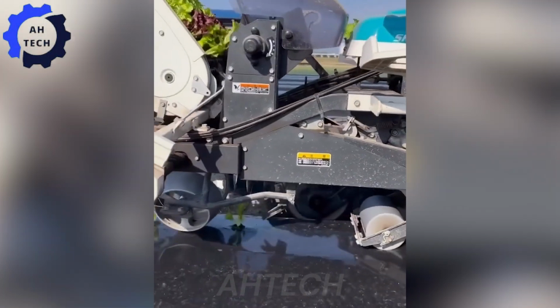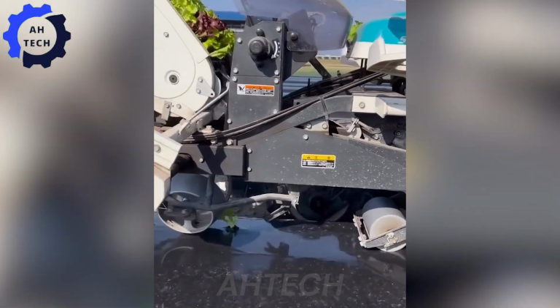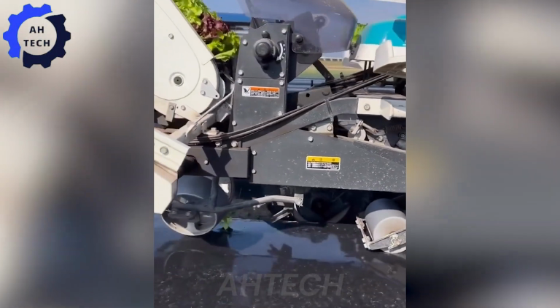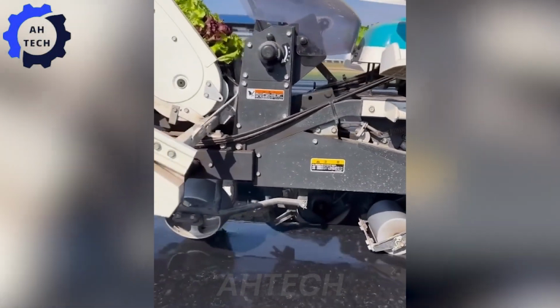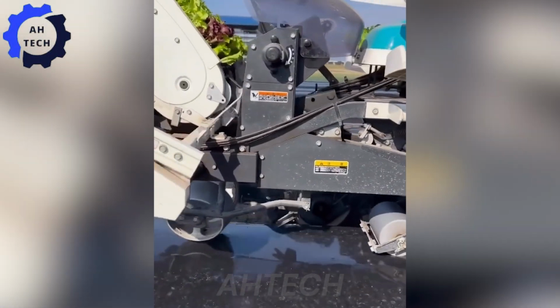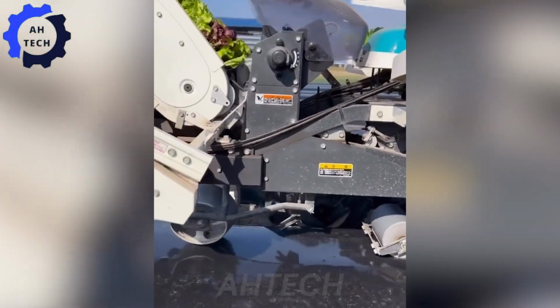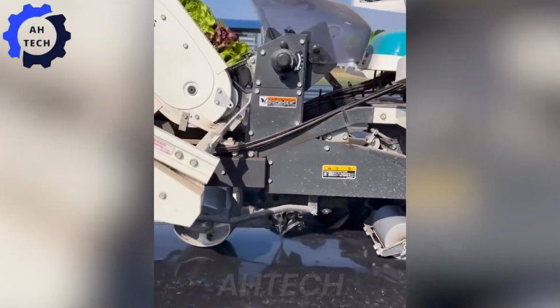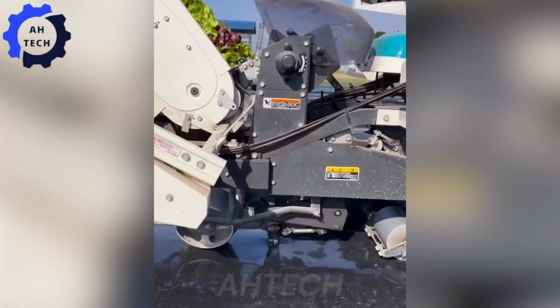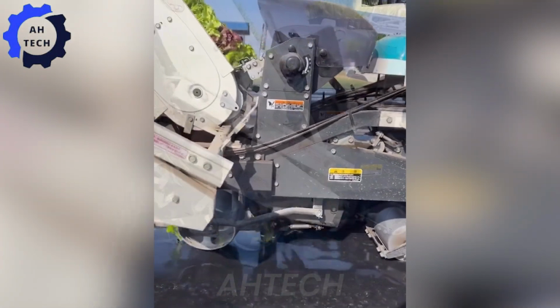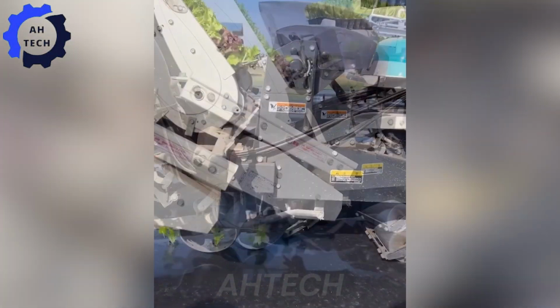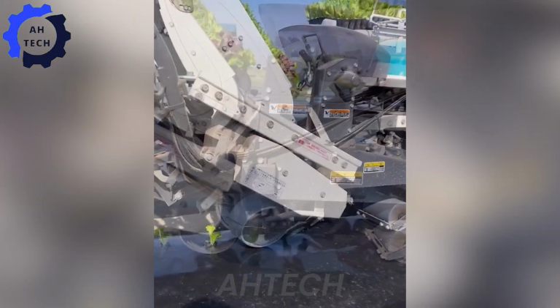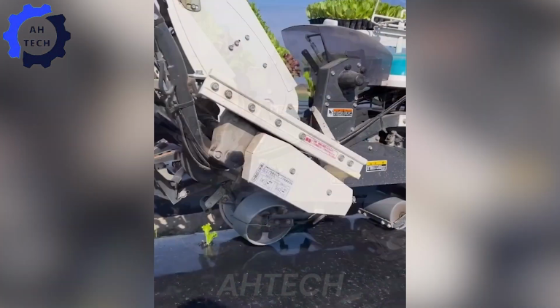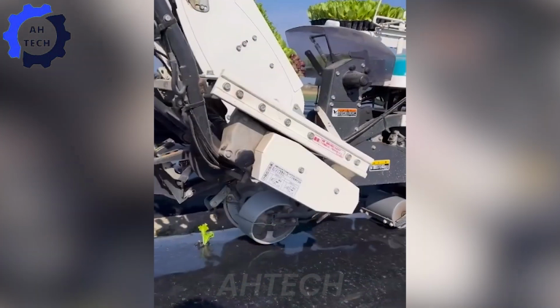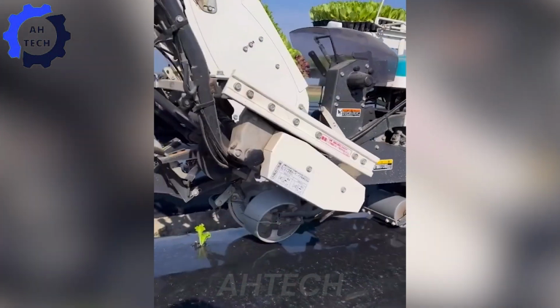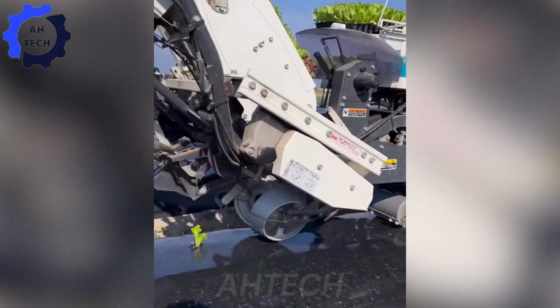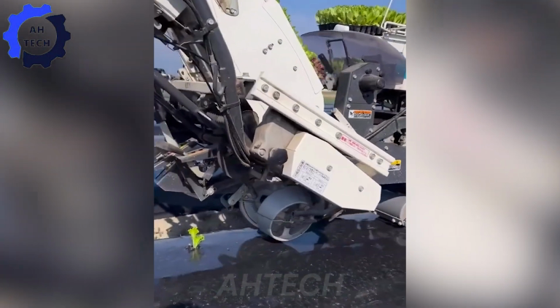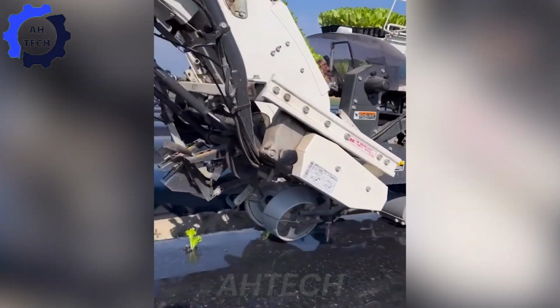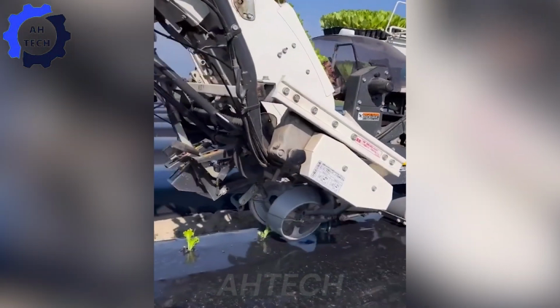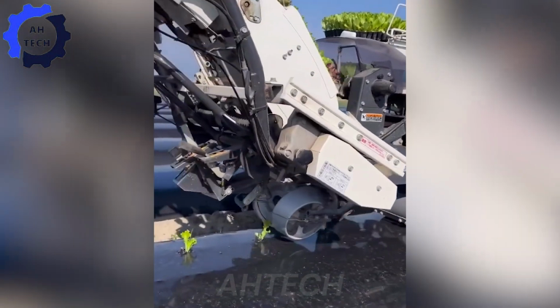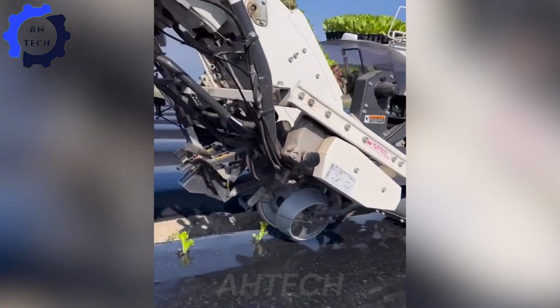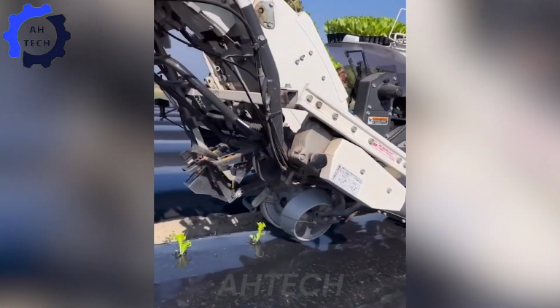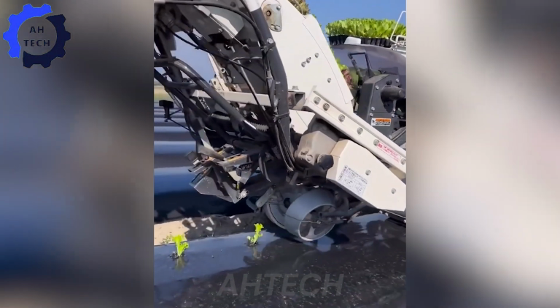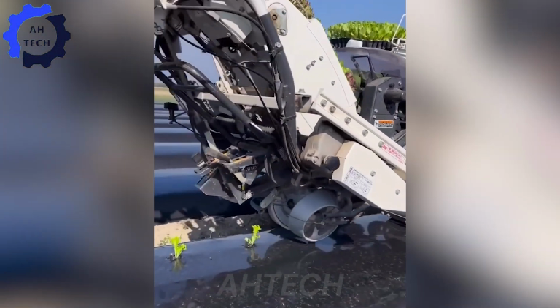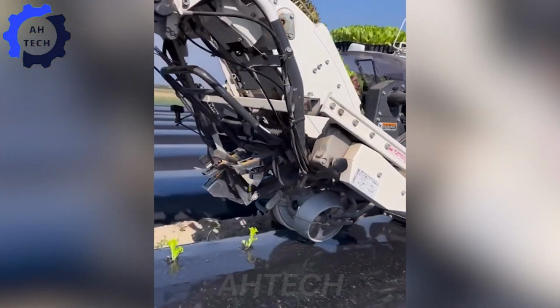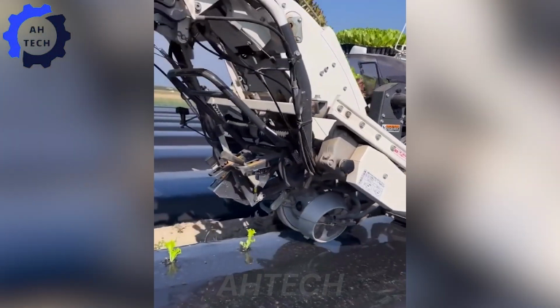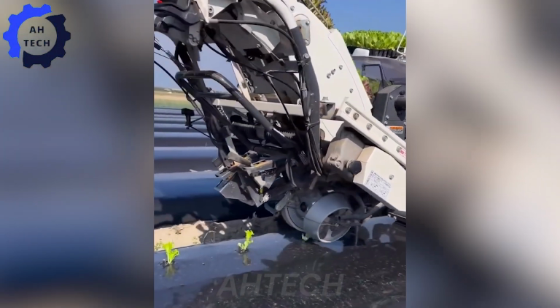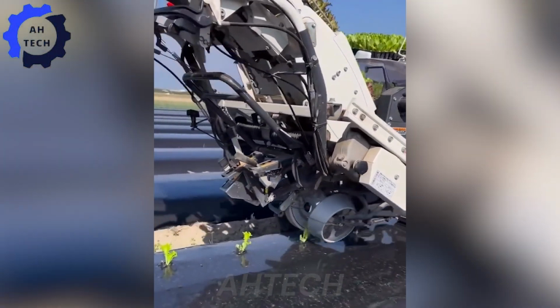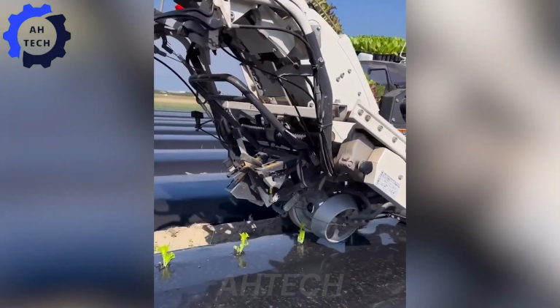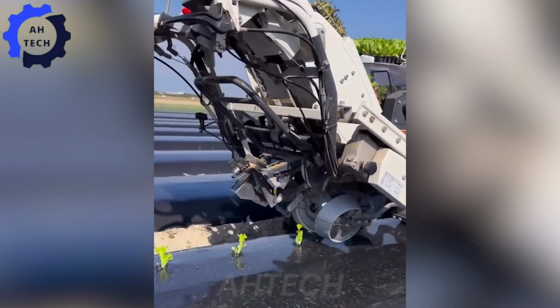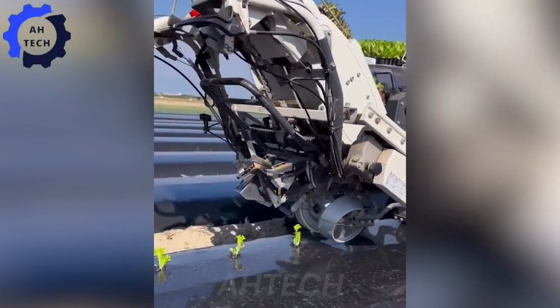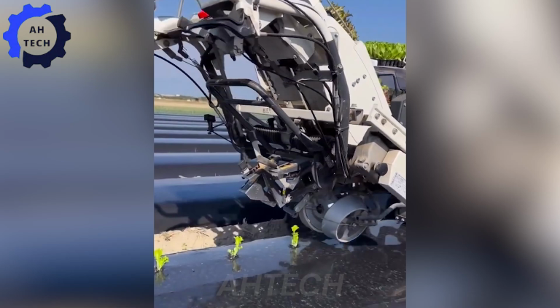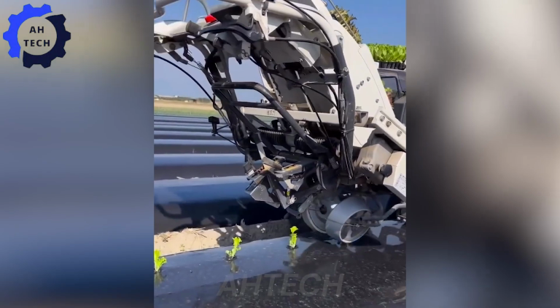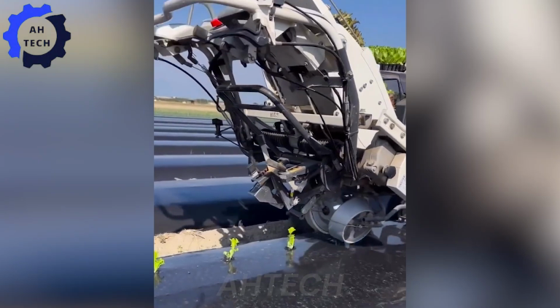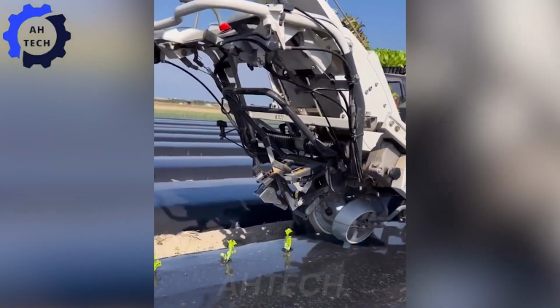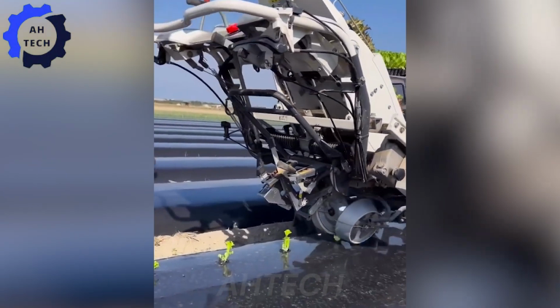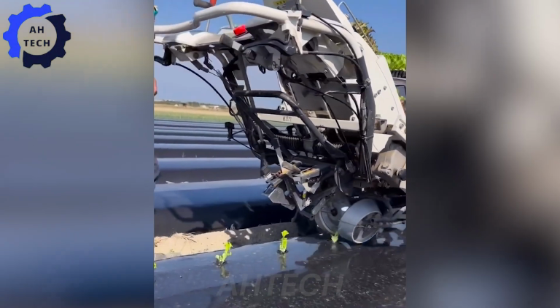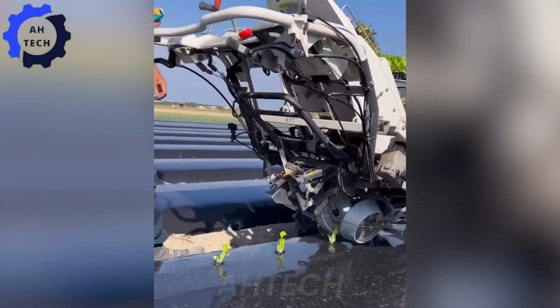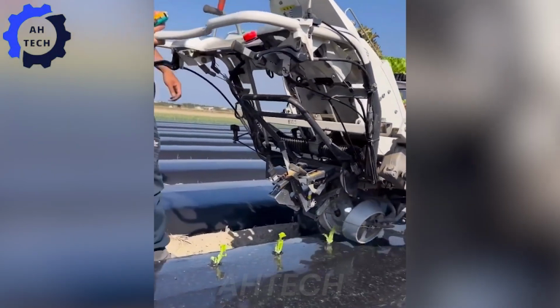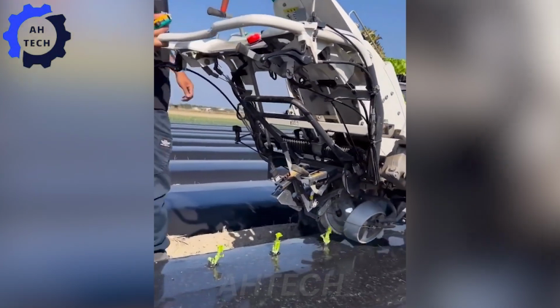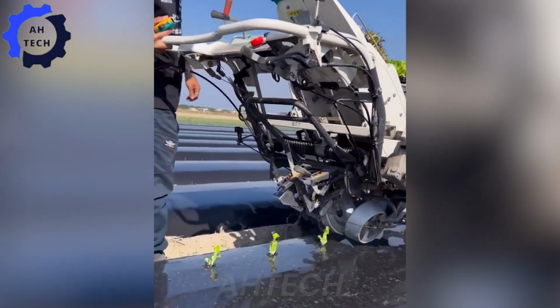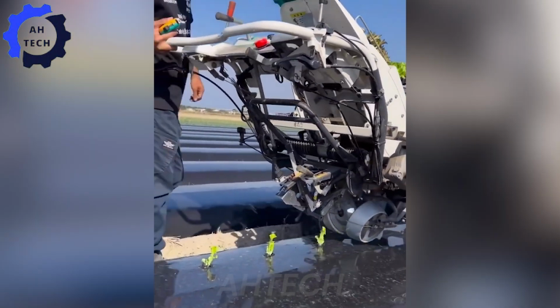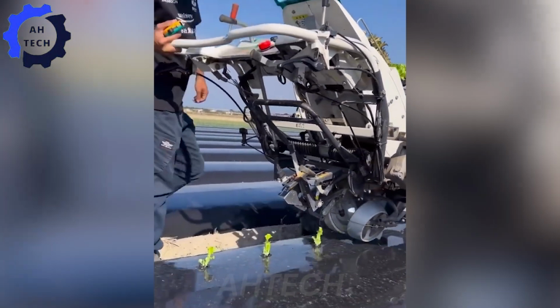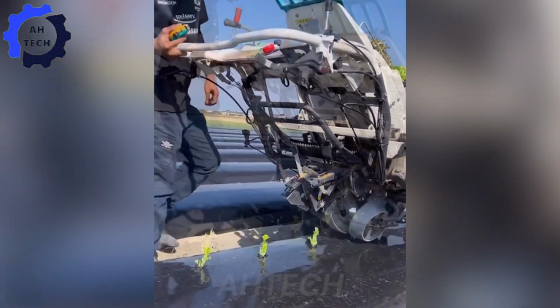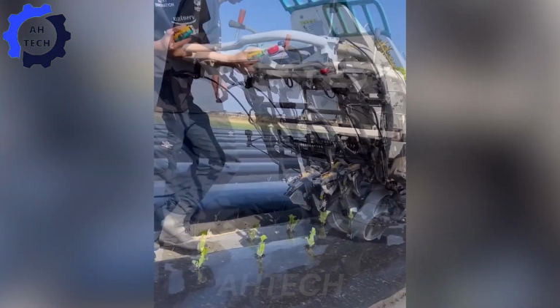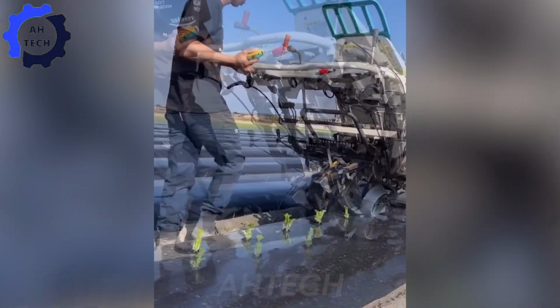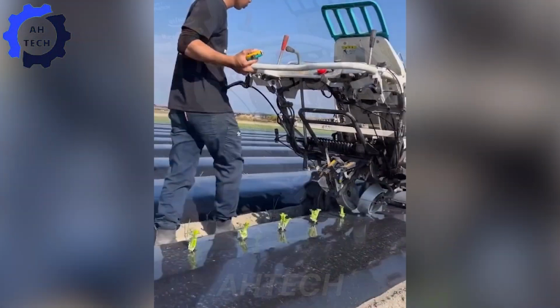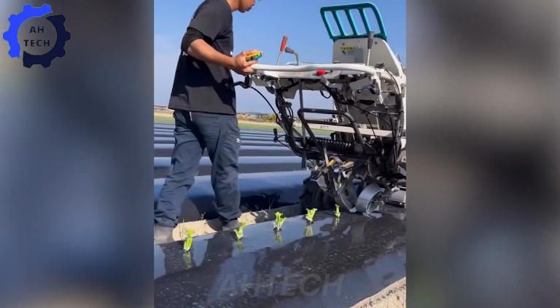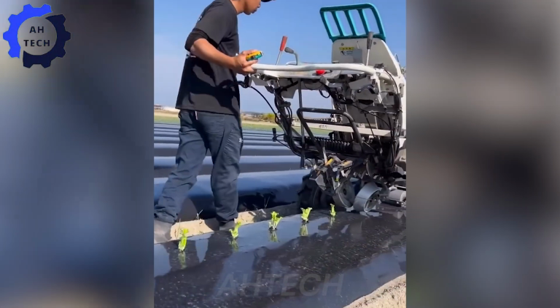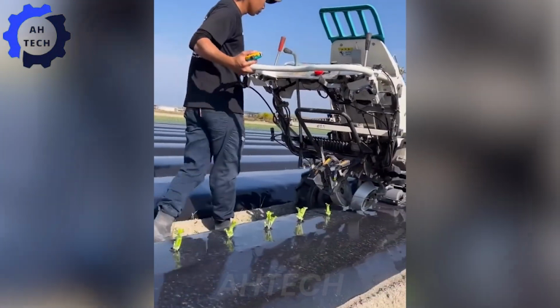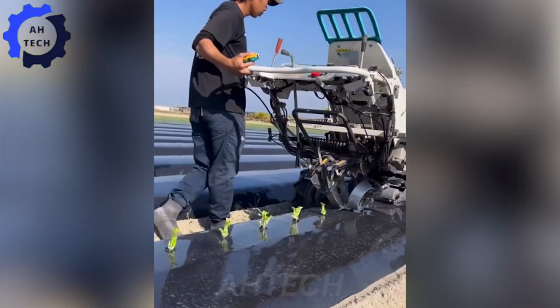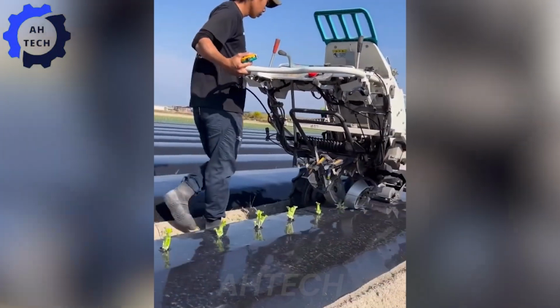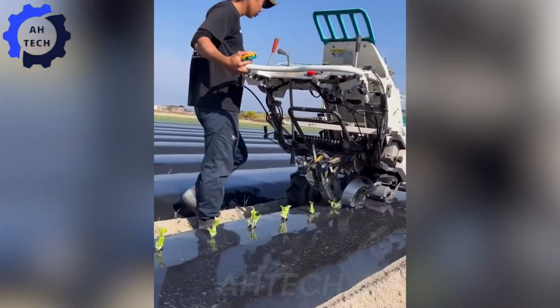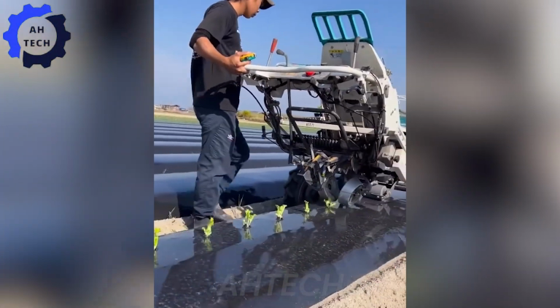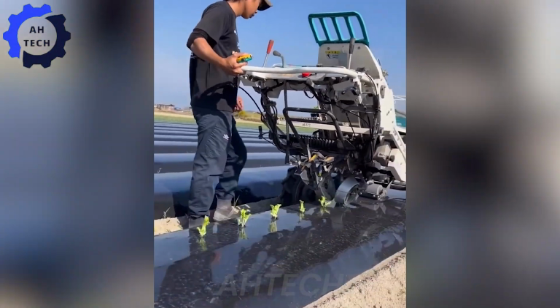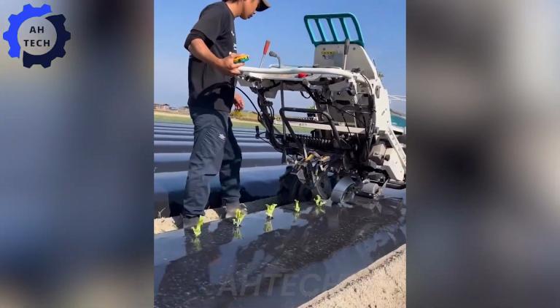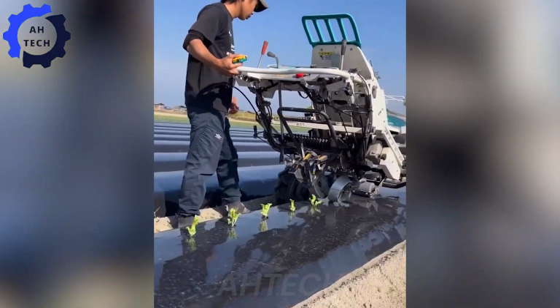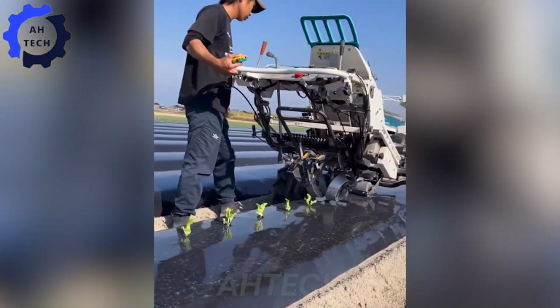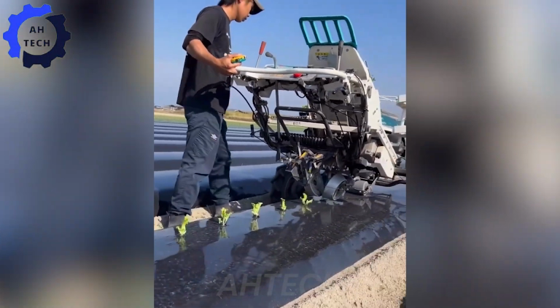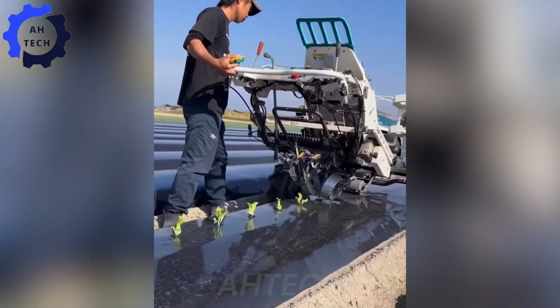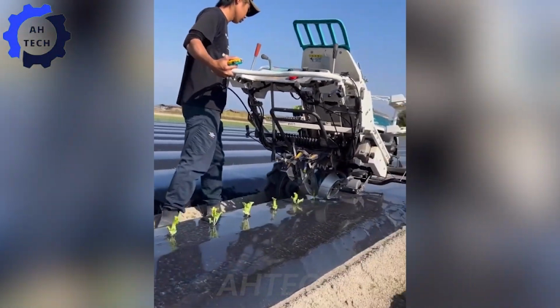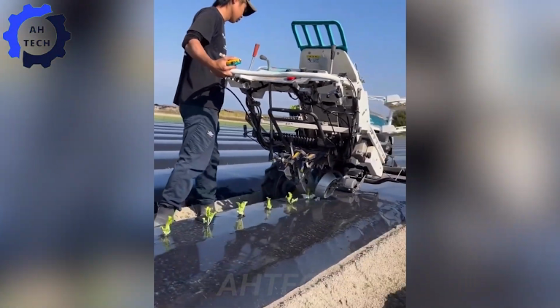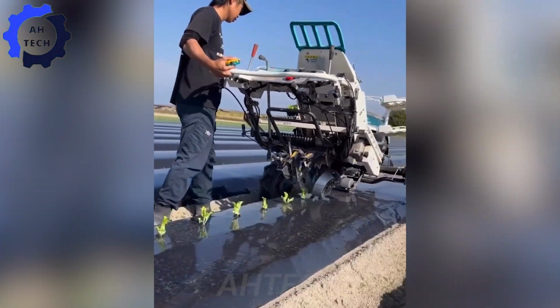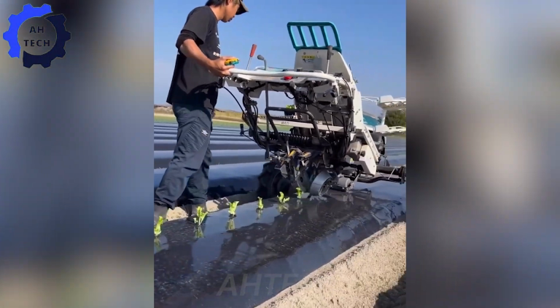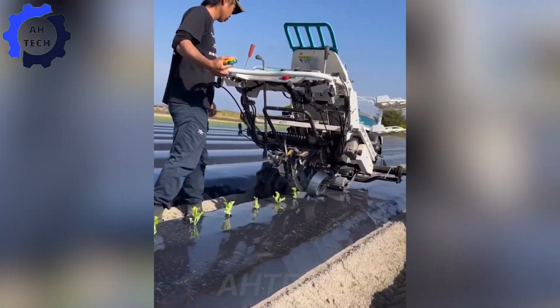See how advanced technology makes farming easy, turning farming into a fun, high-tech experience.